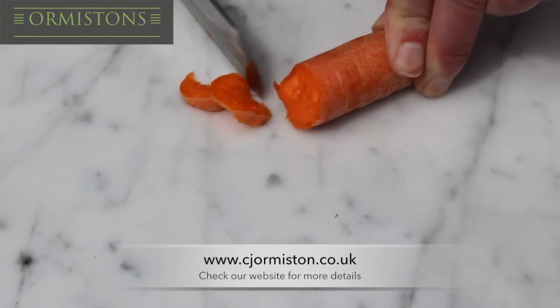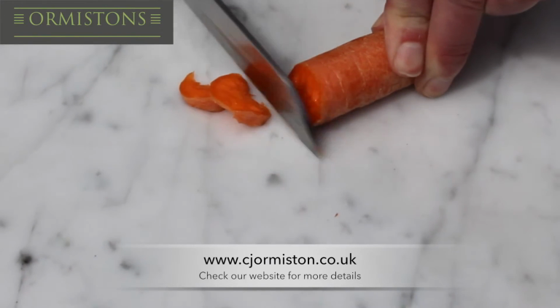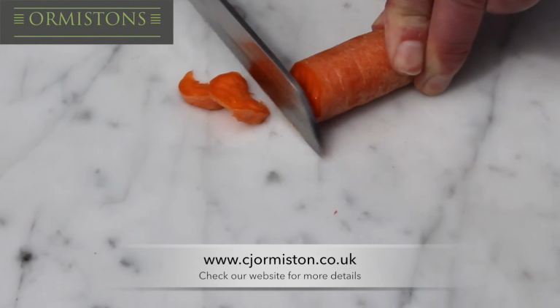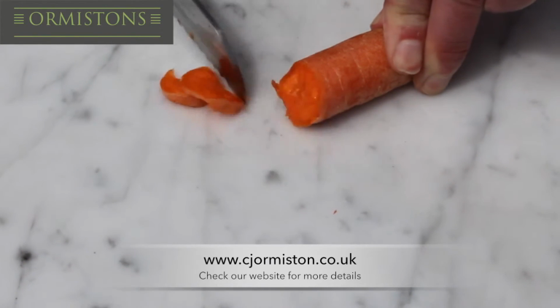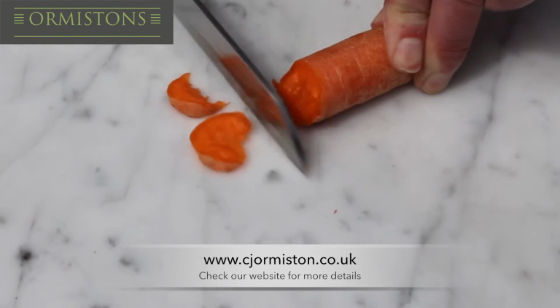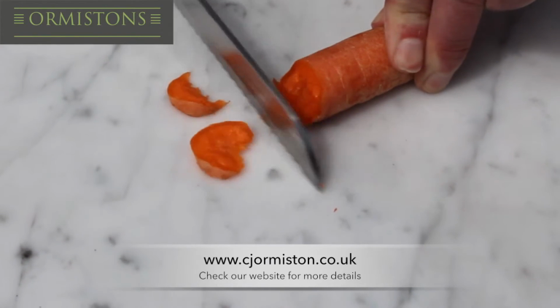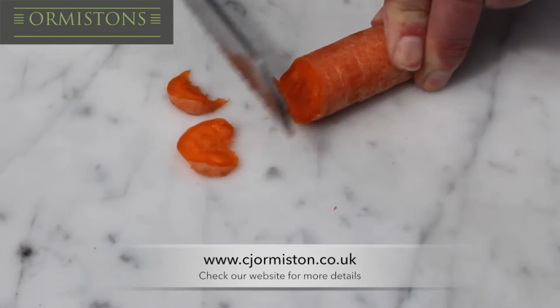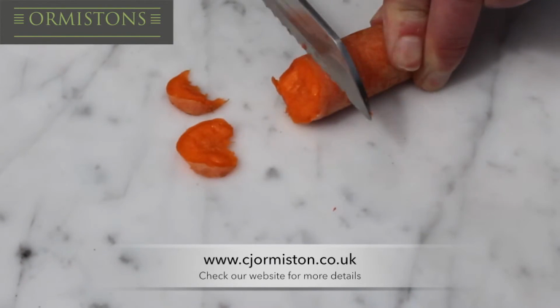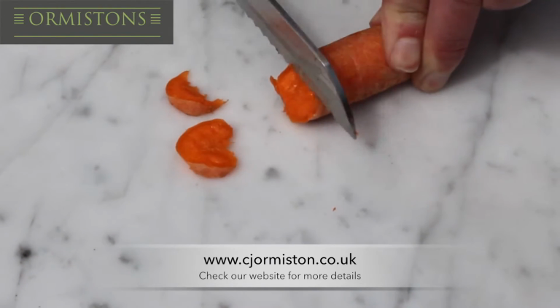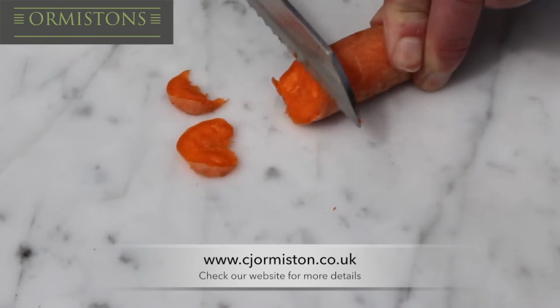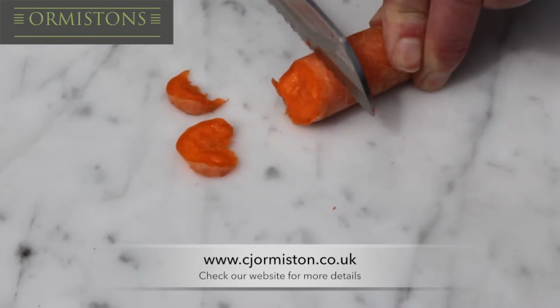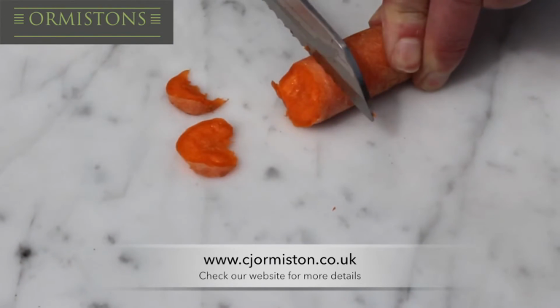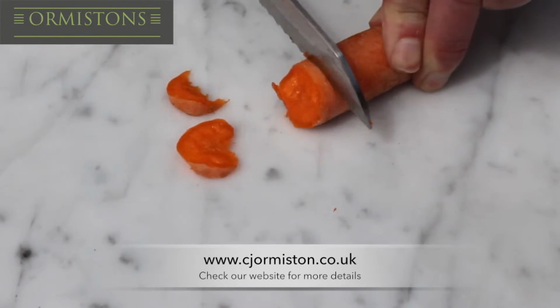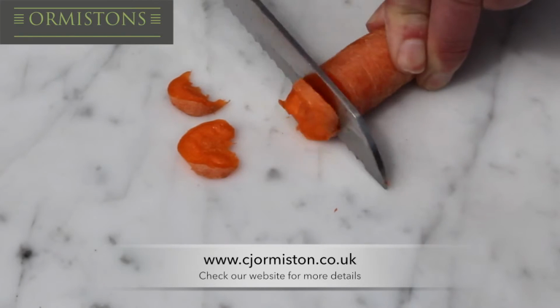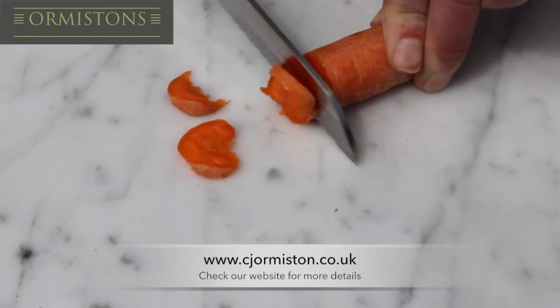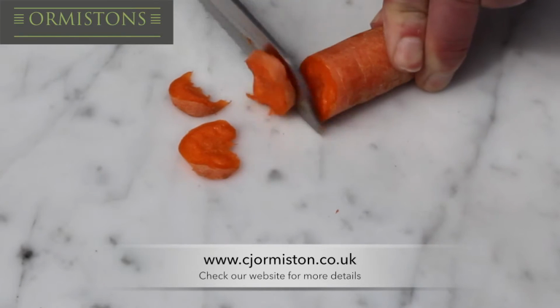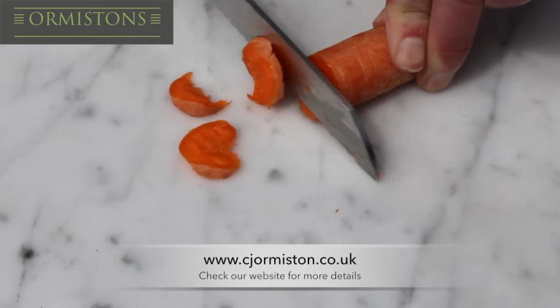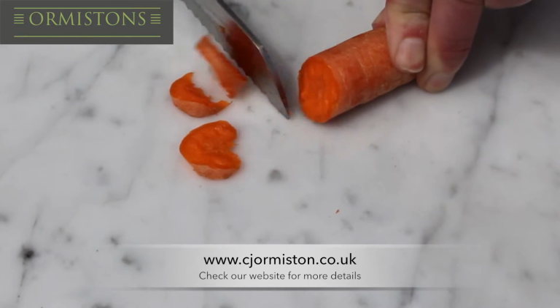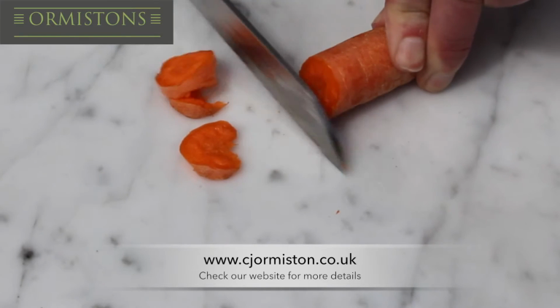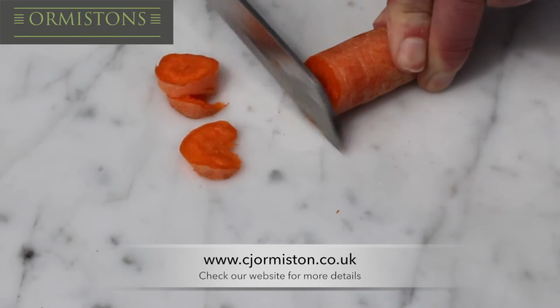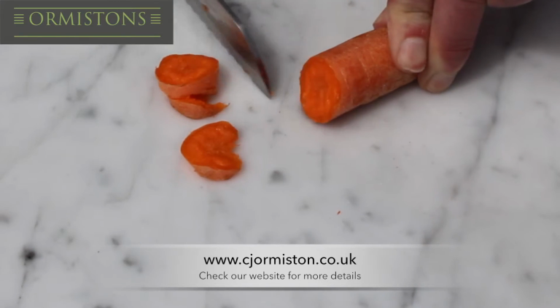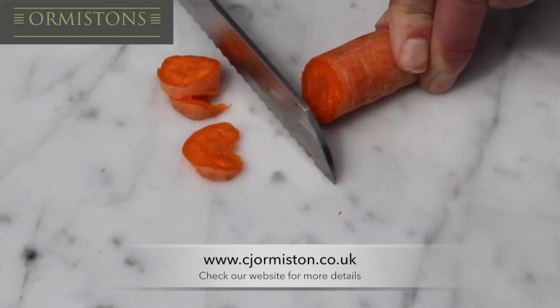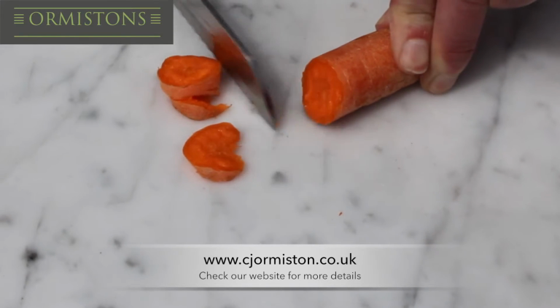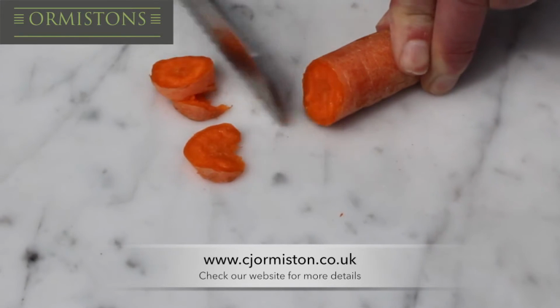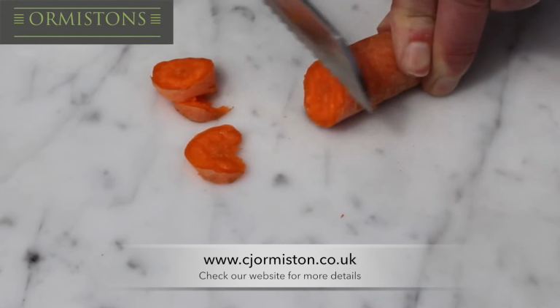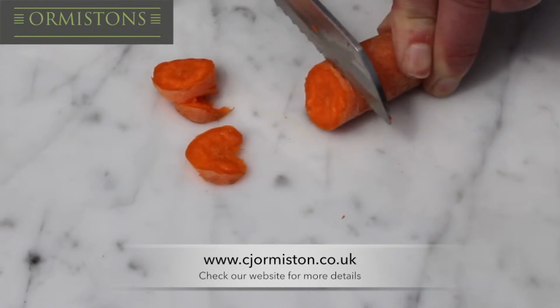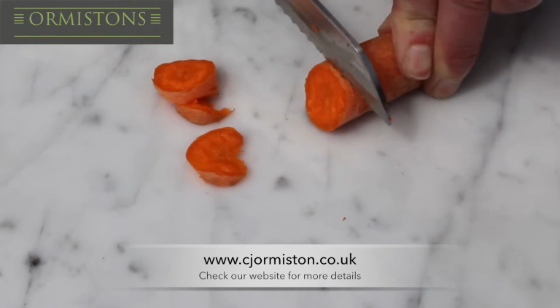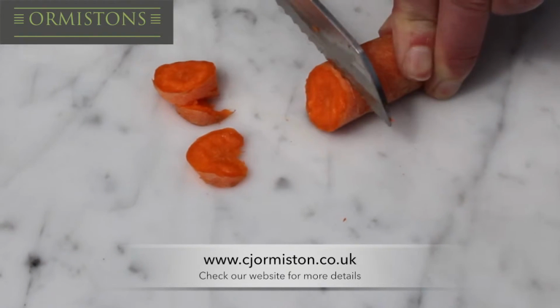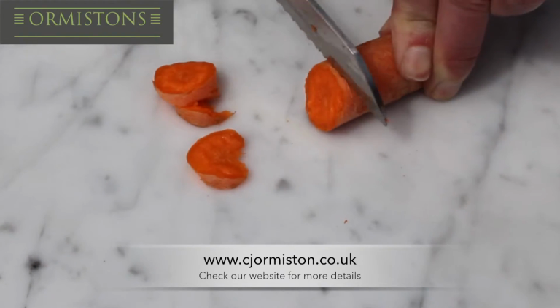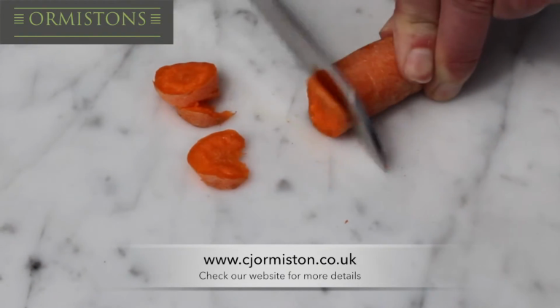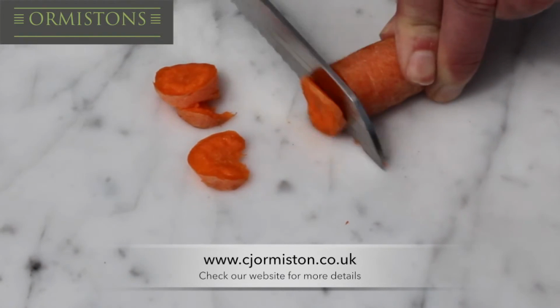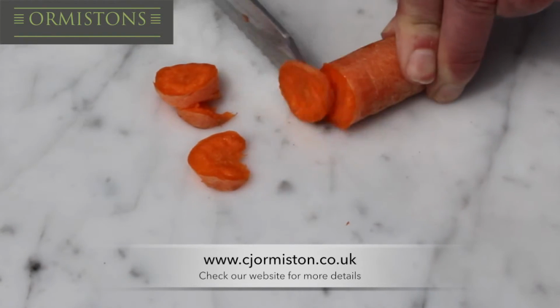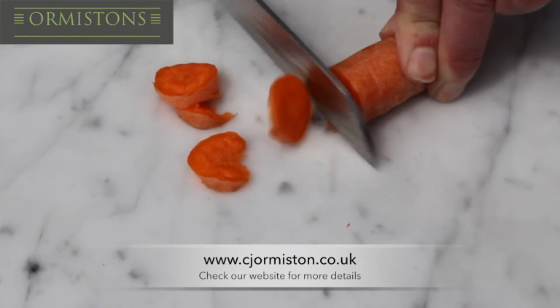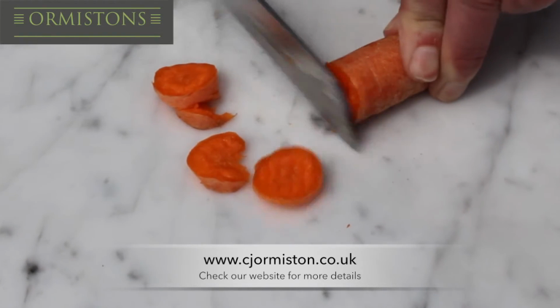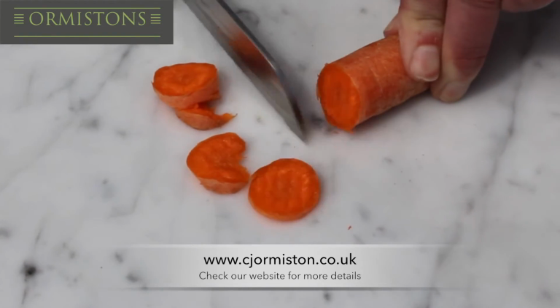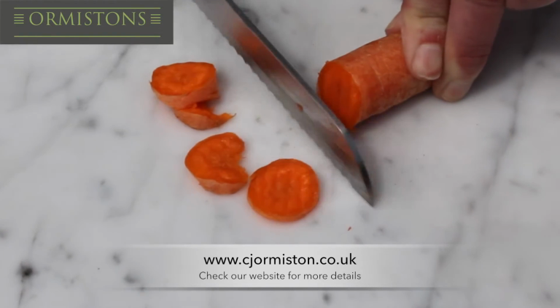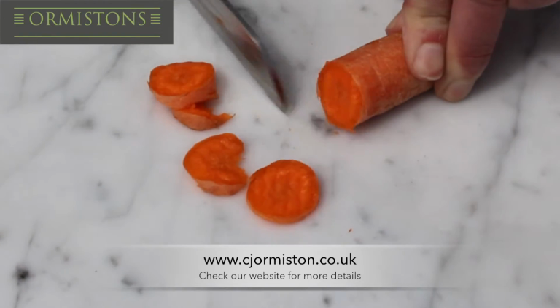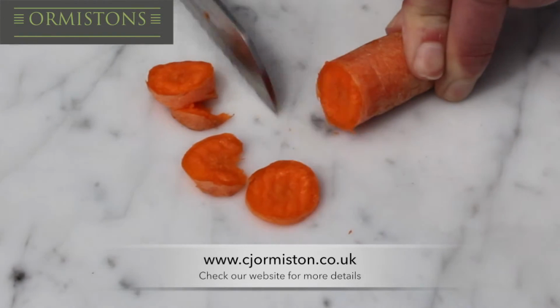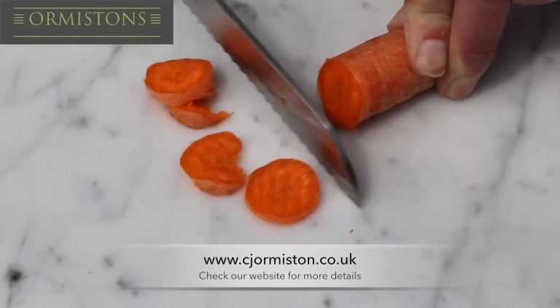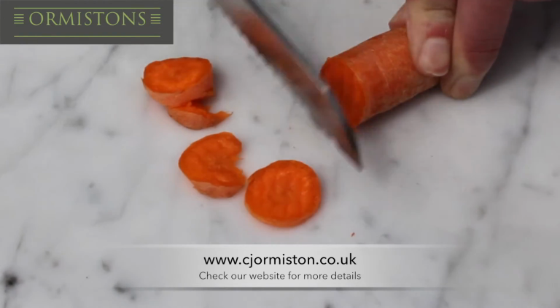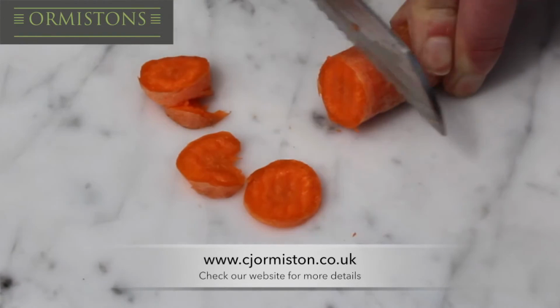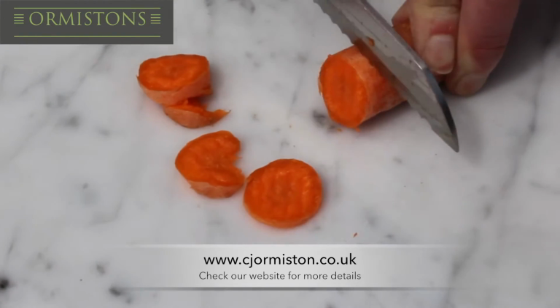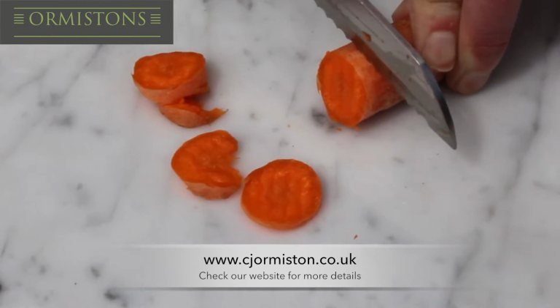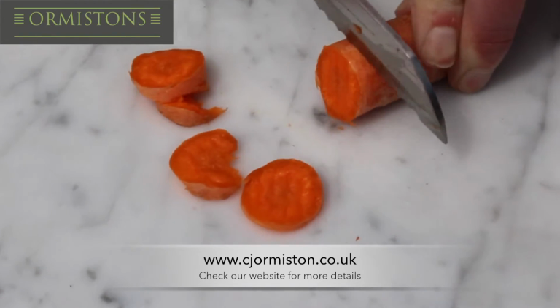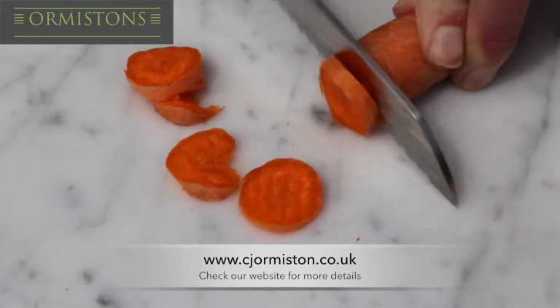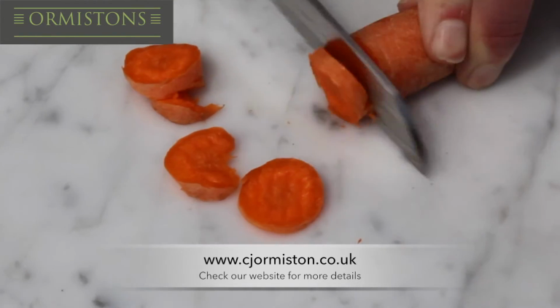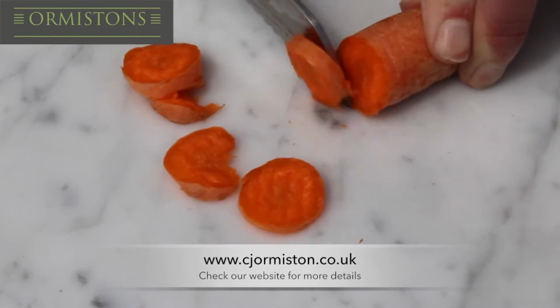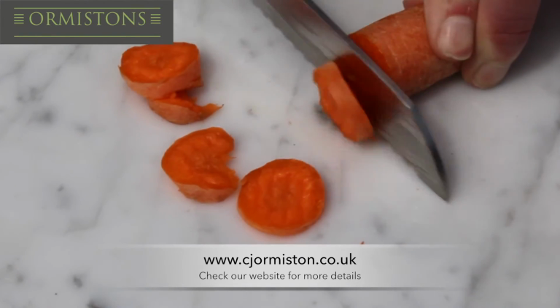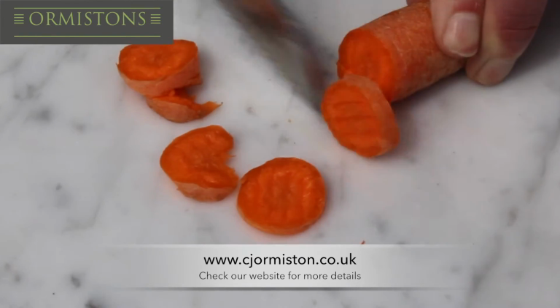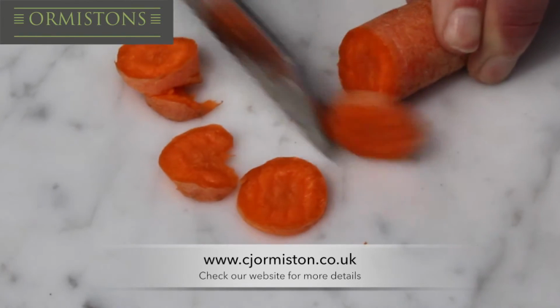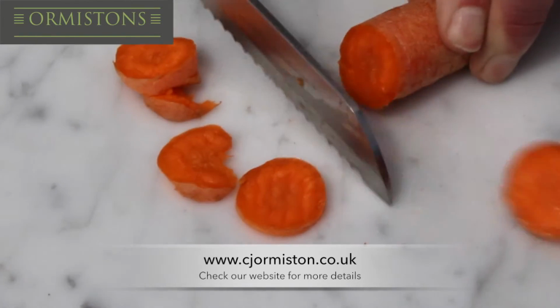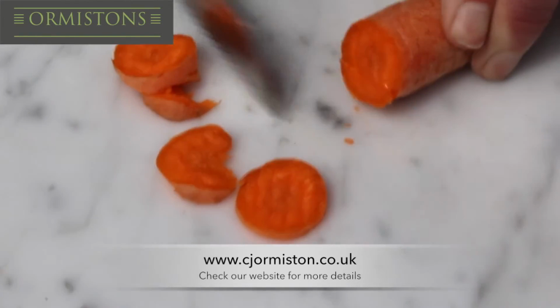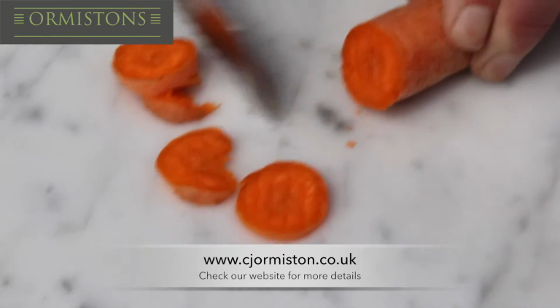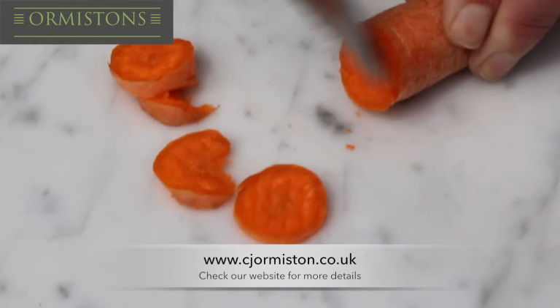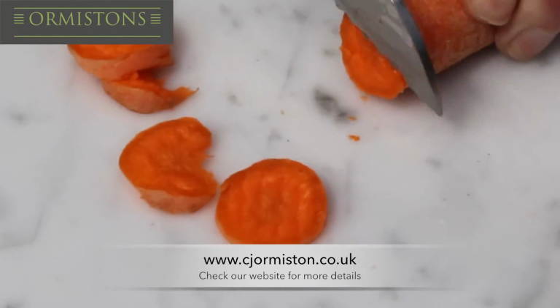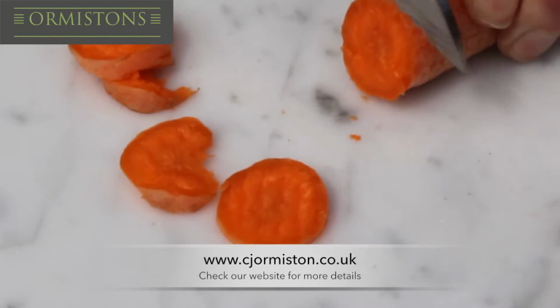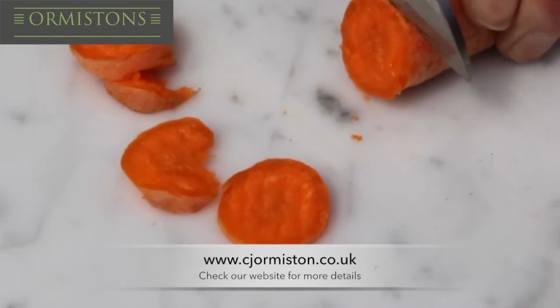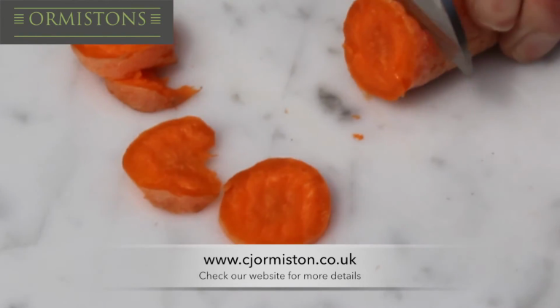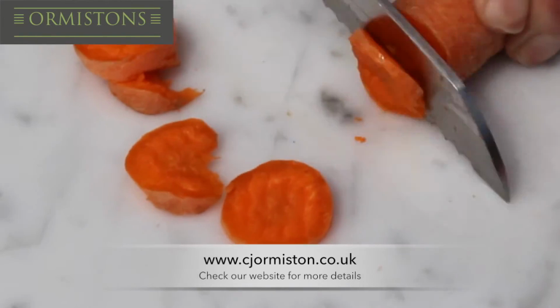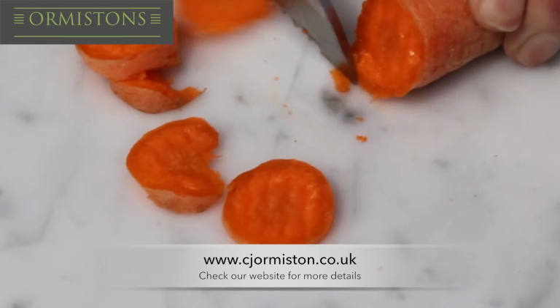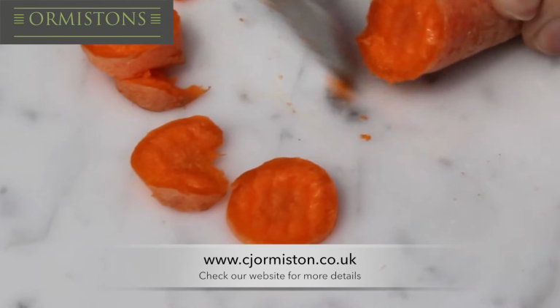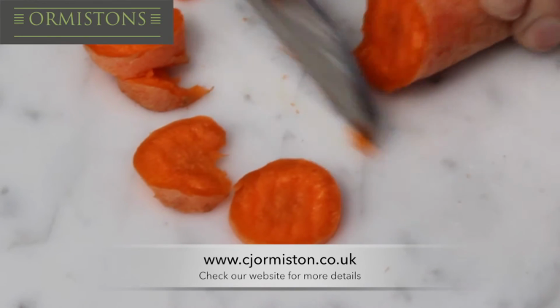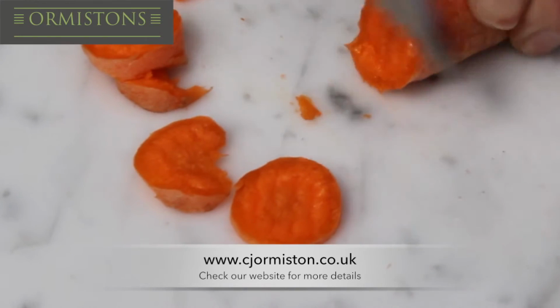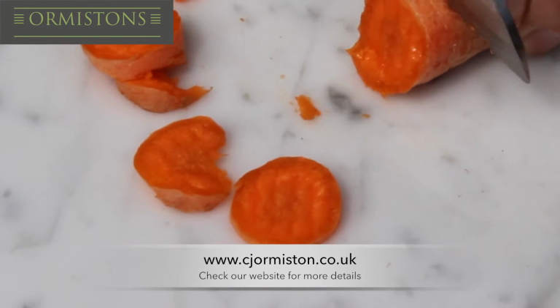Next we used a bread knife and had a carrot as an obstacle. Again, this did not leave any marks from the scratching of the knife.